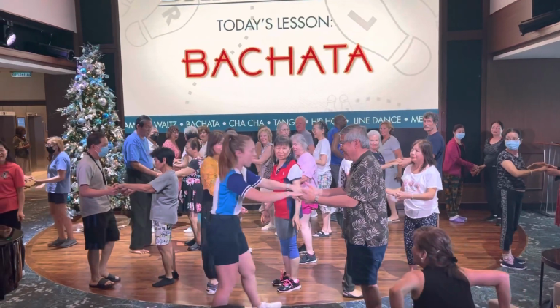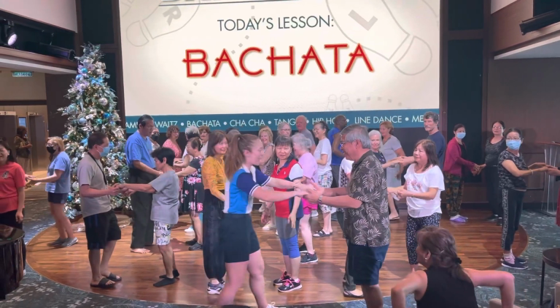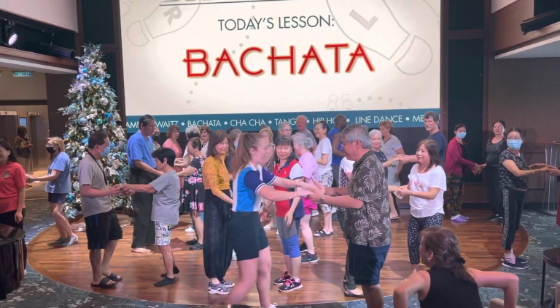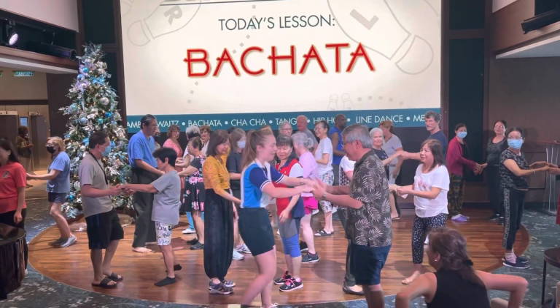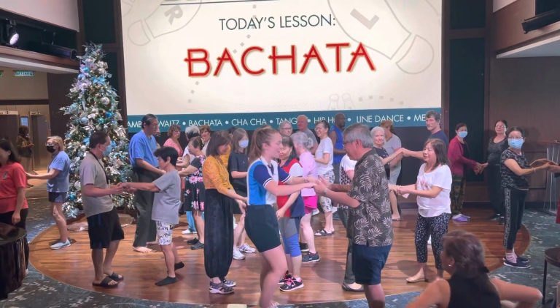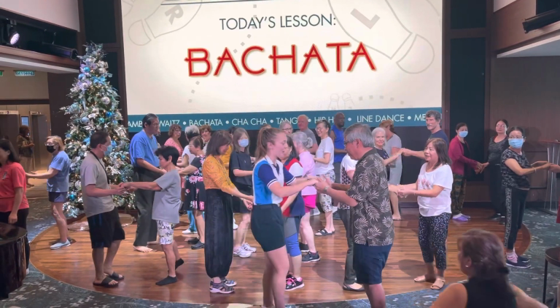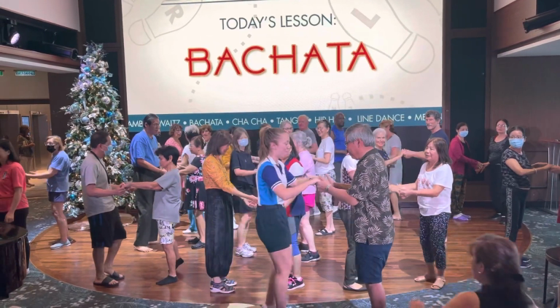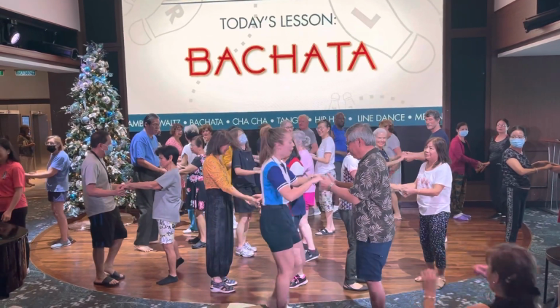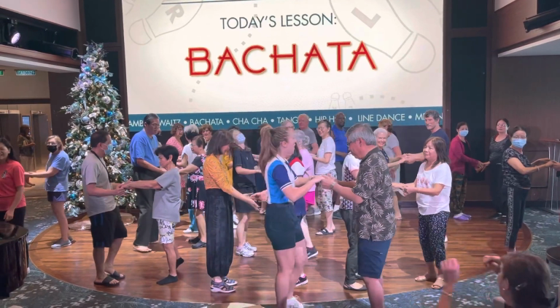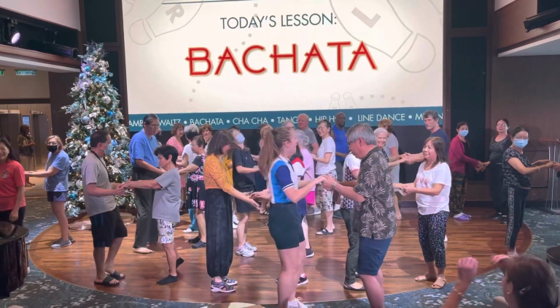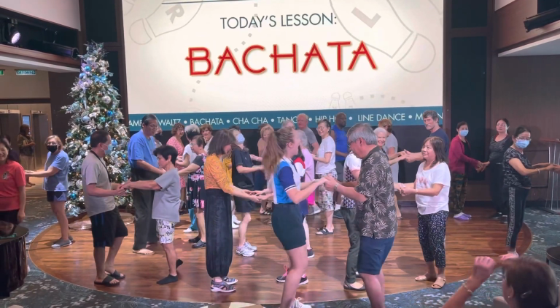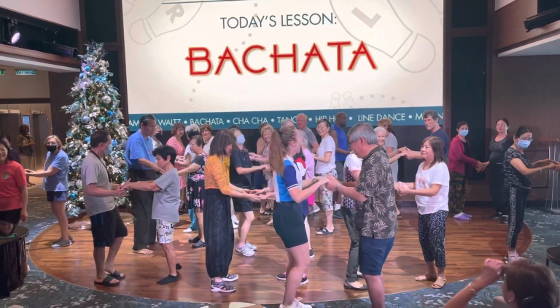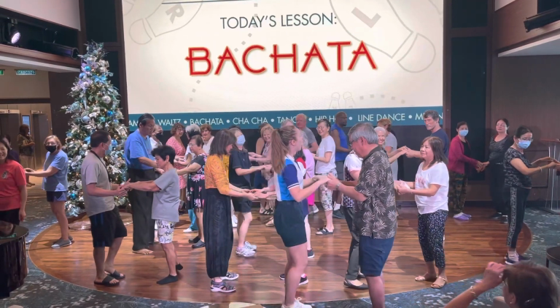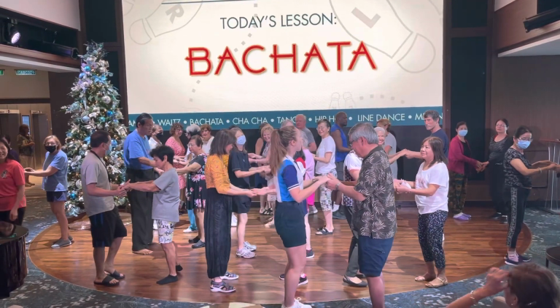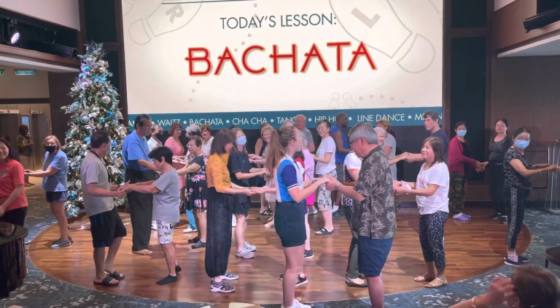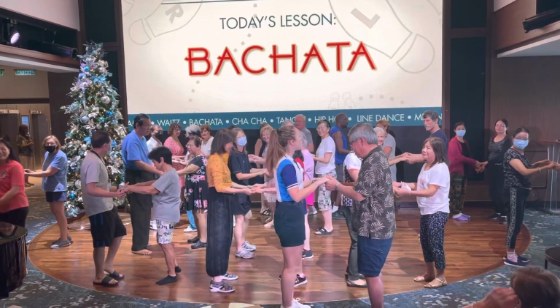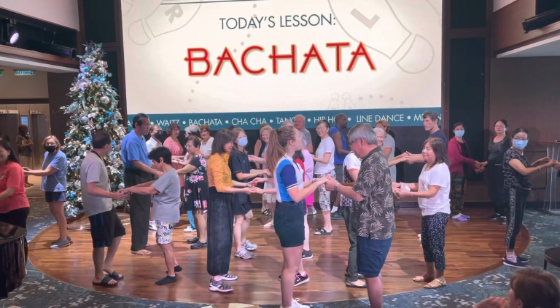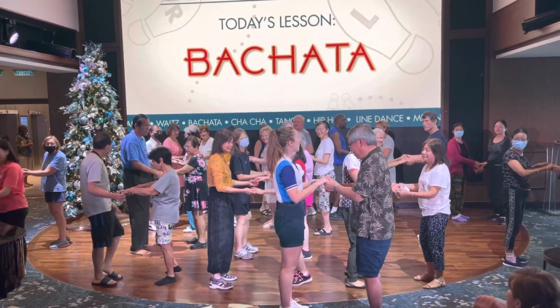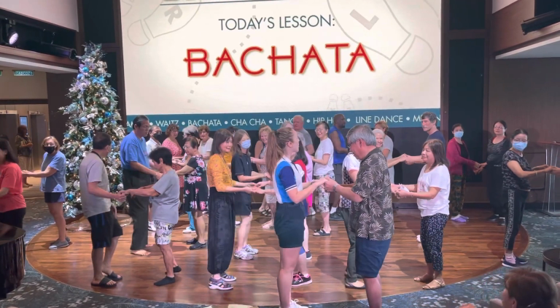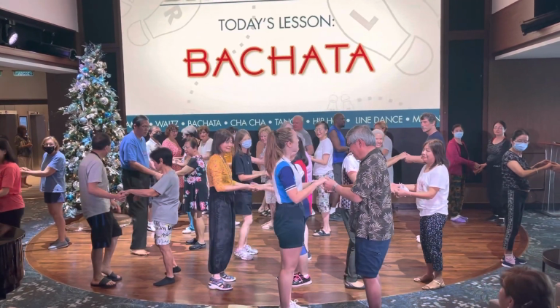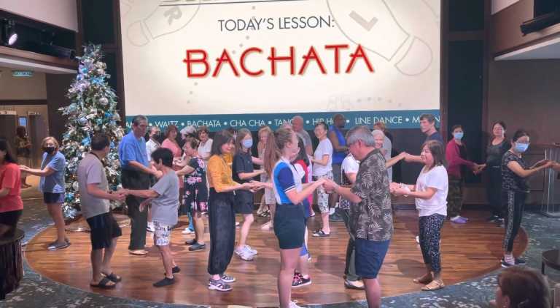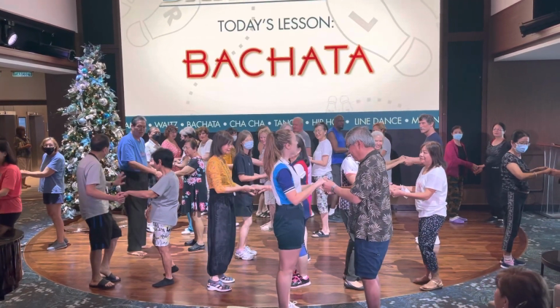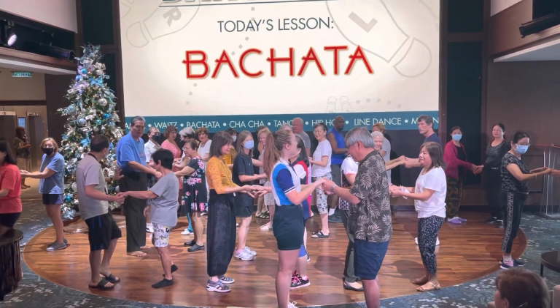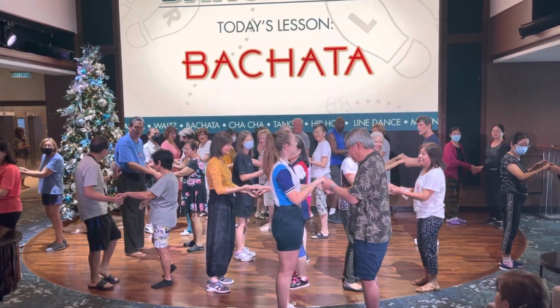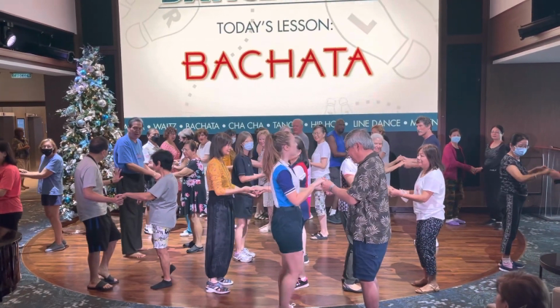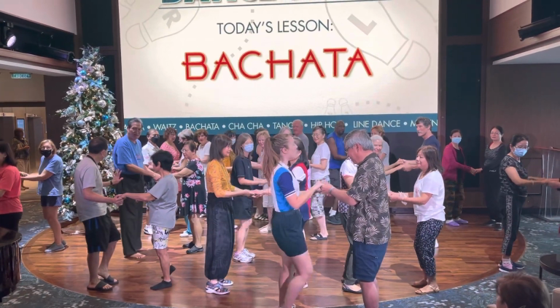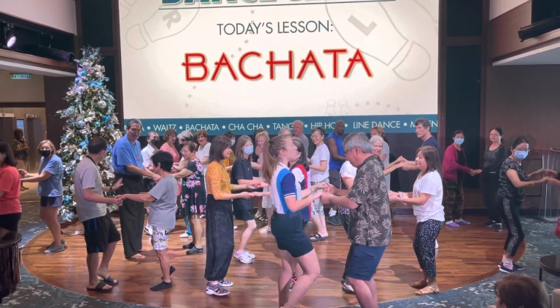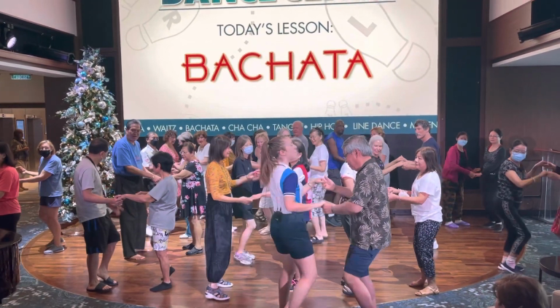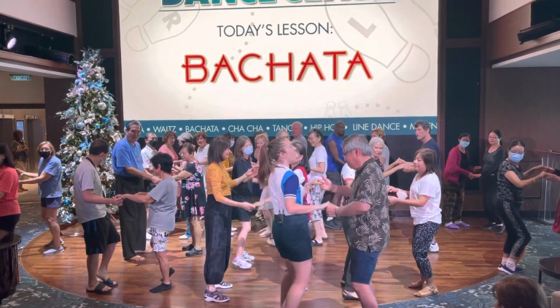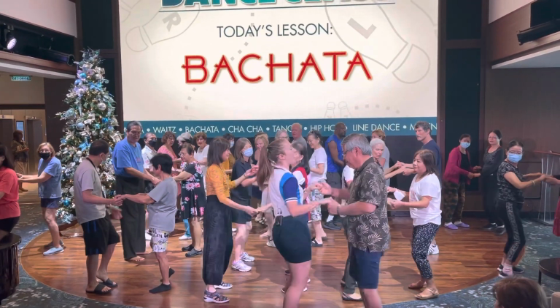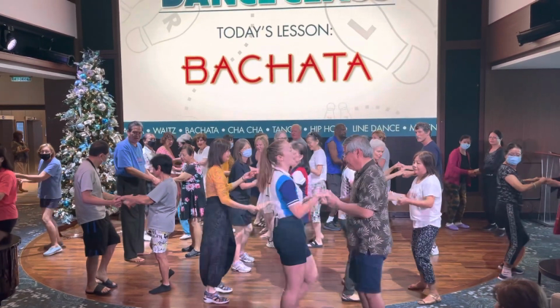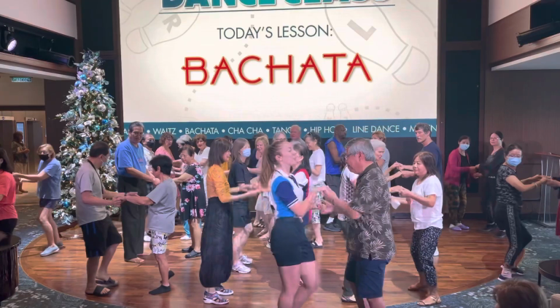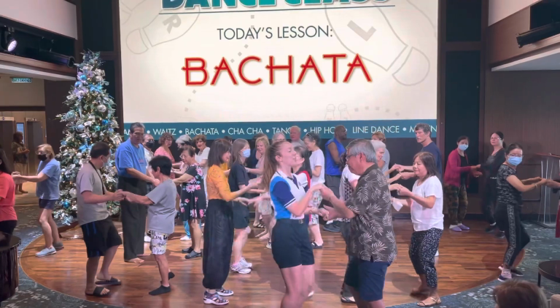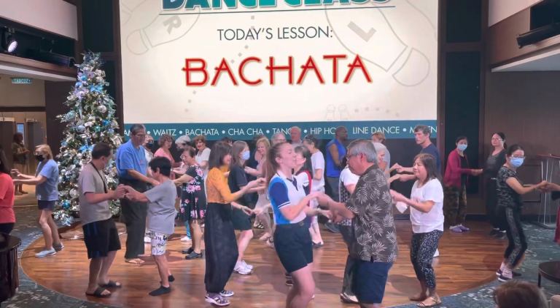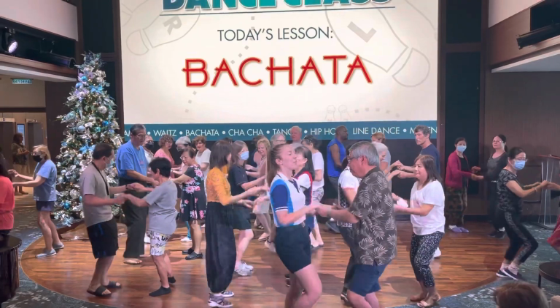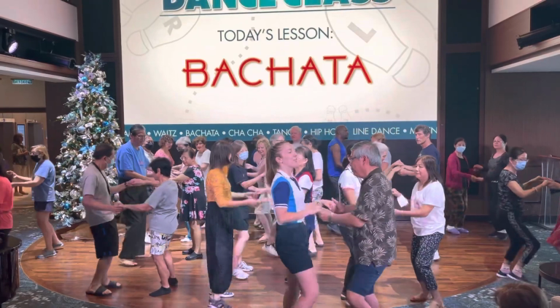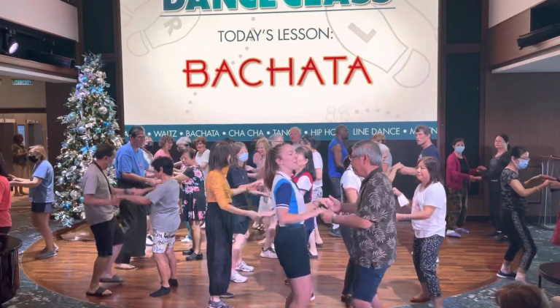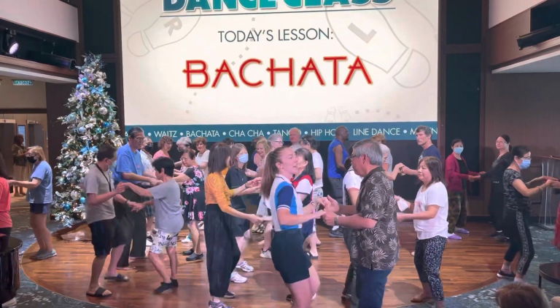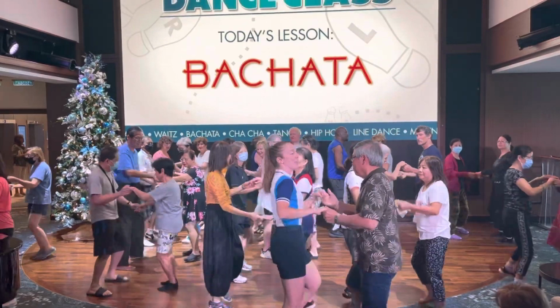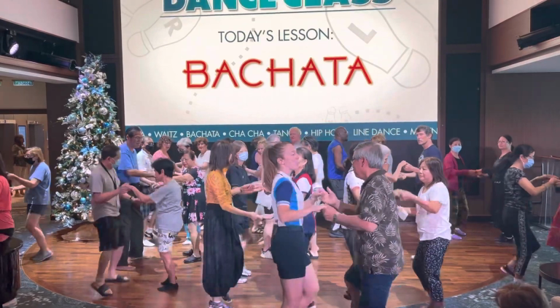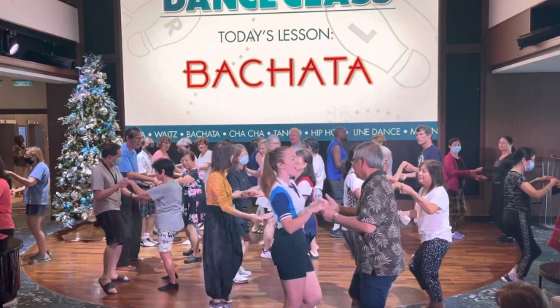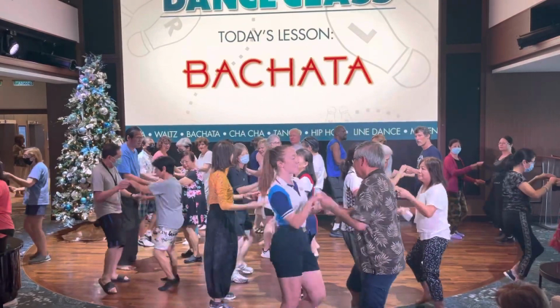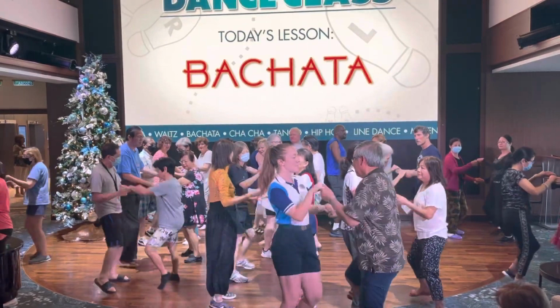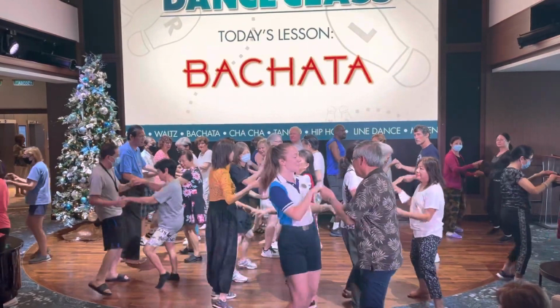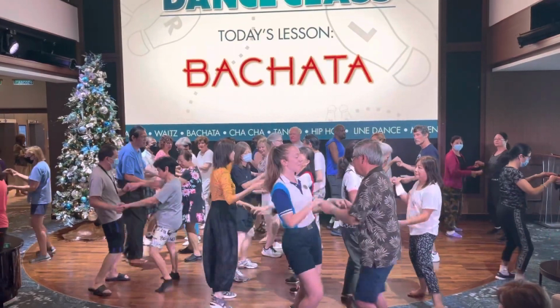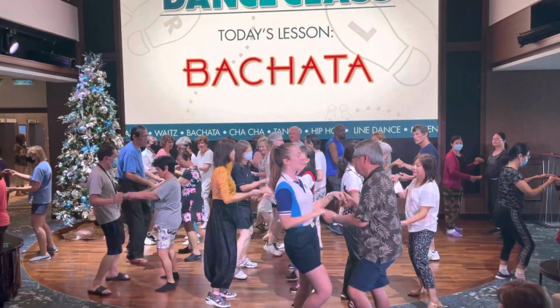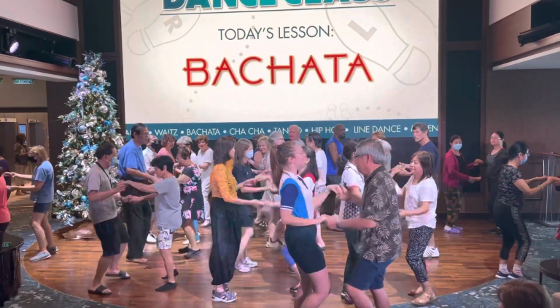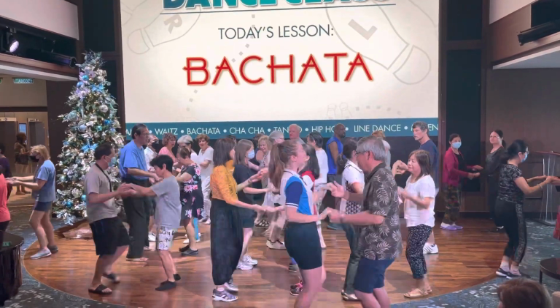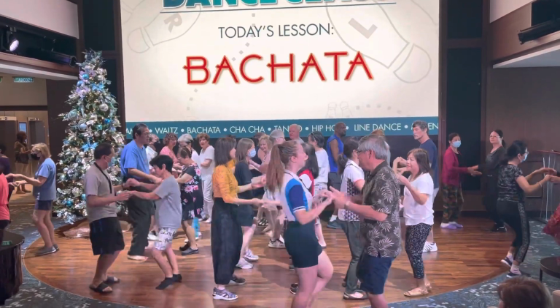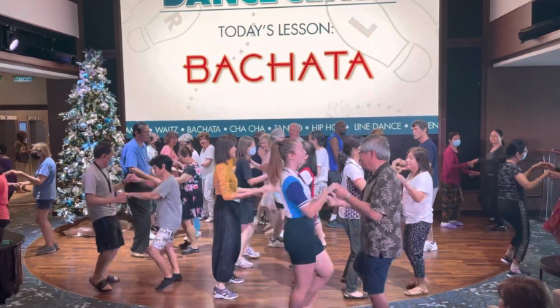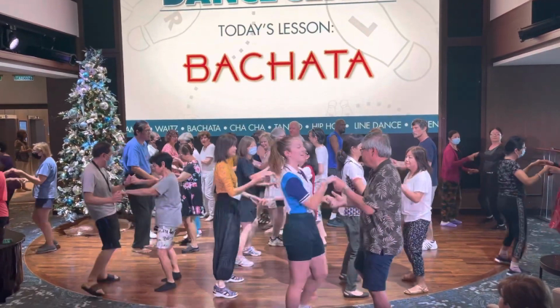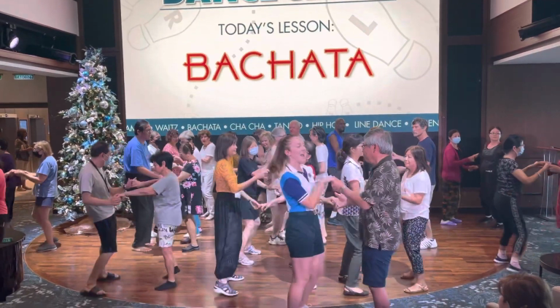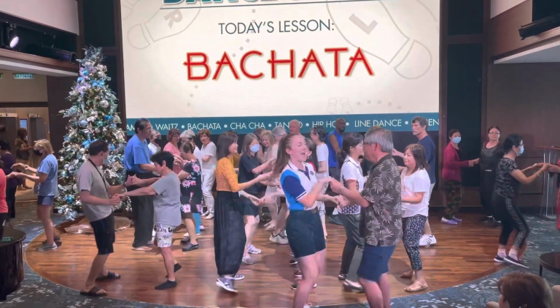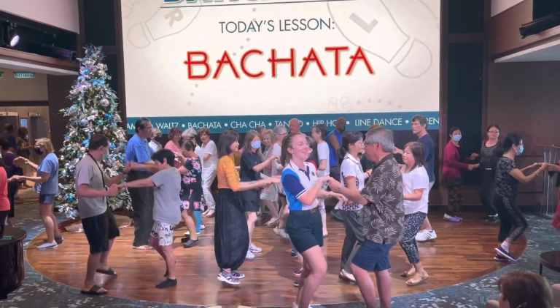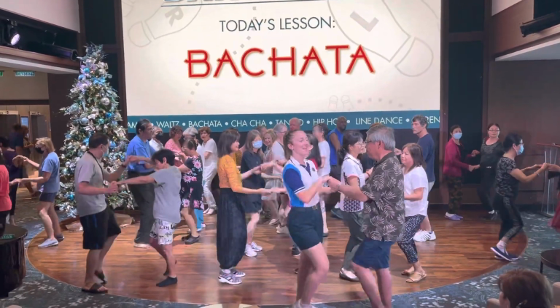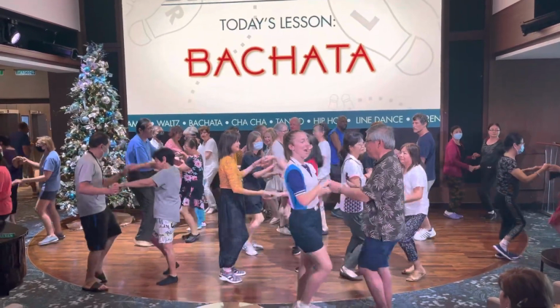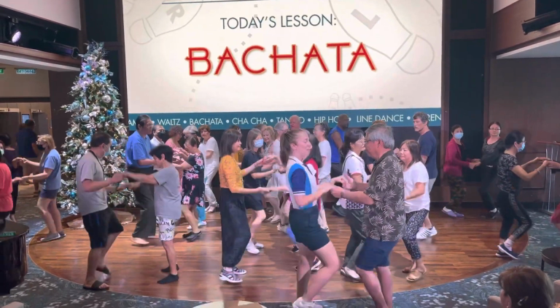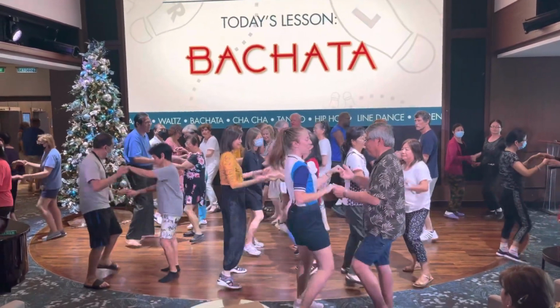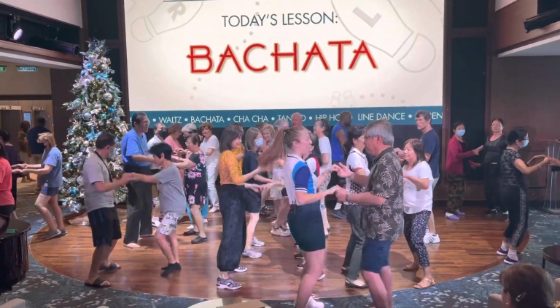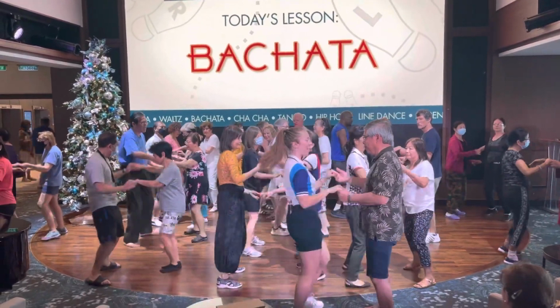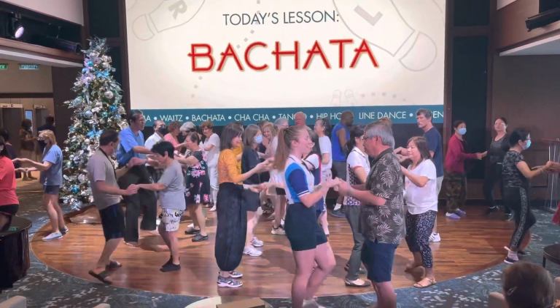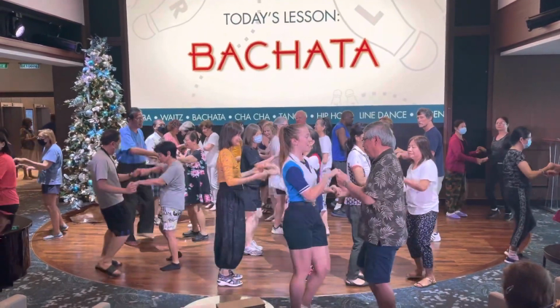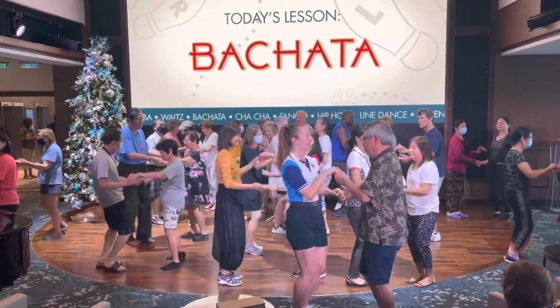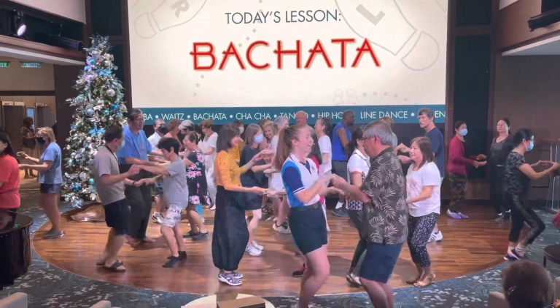One, two, three to the far, two, three, clap, and tap. Very good.